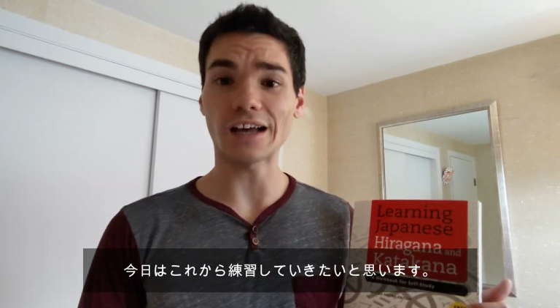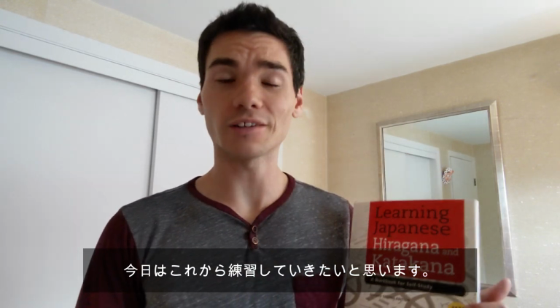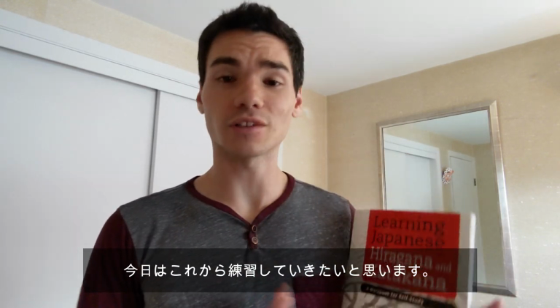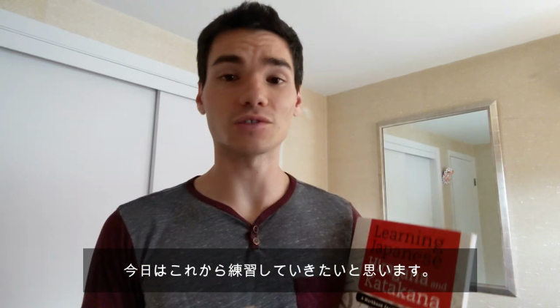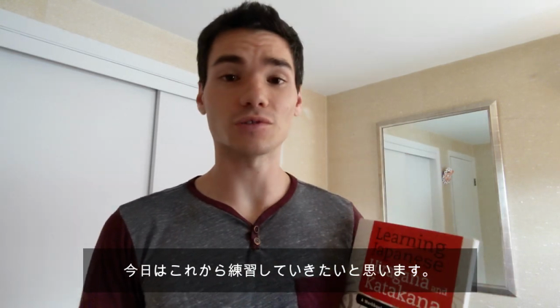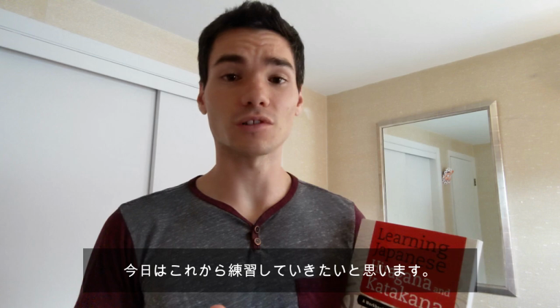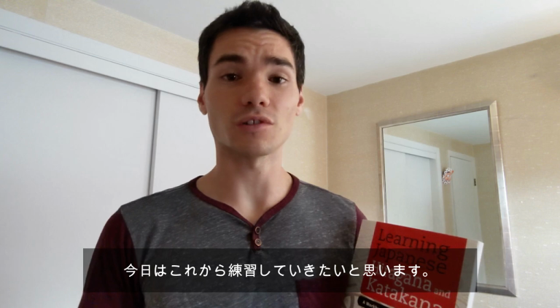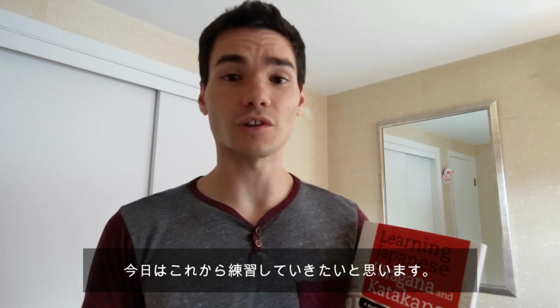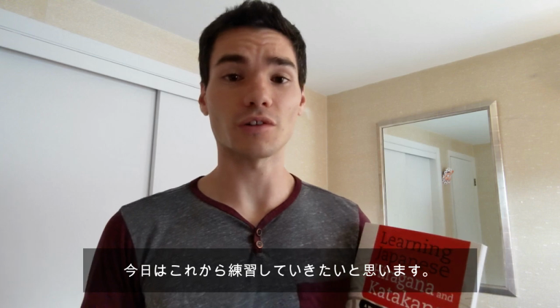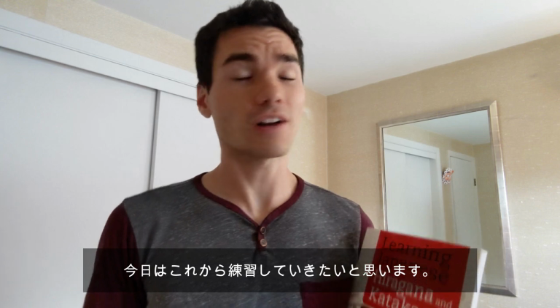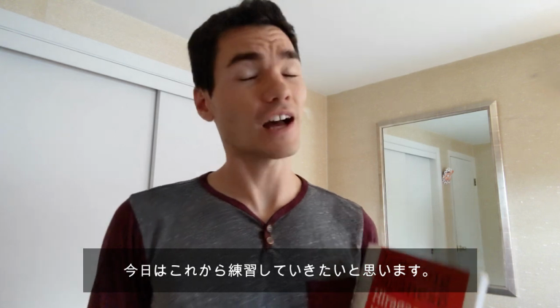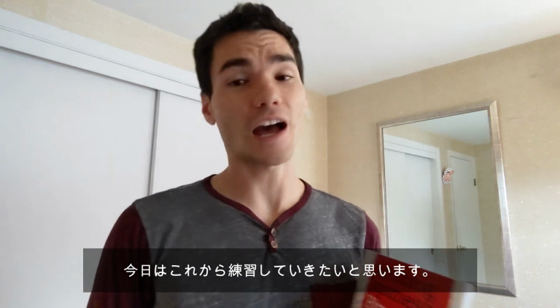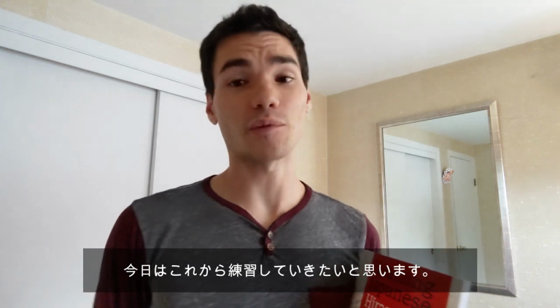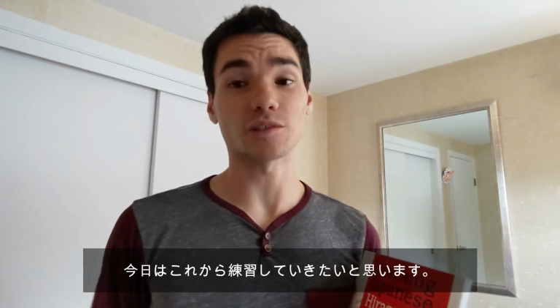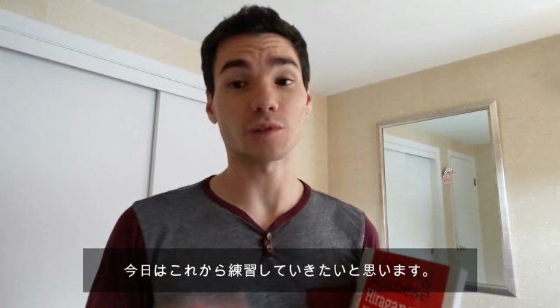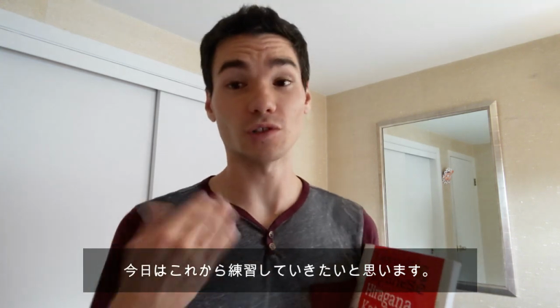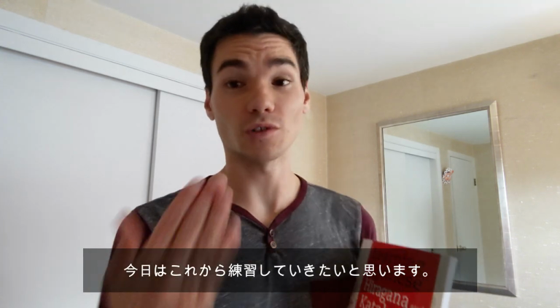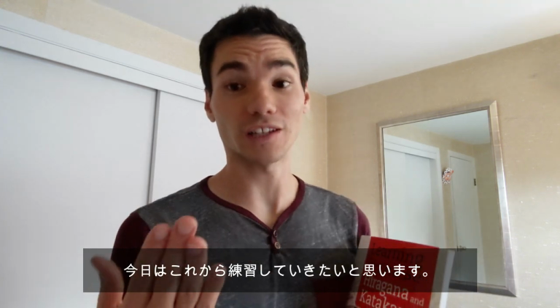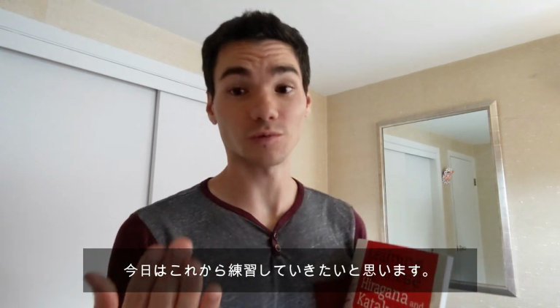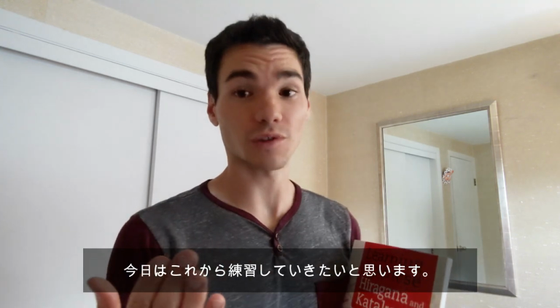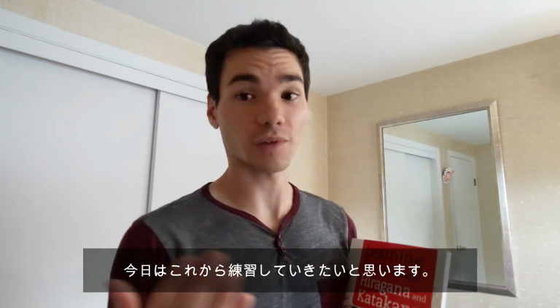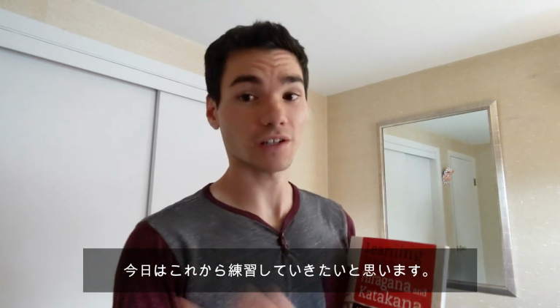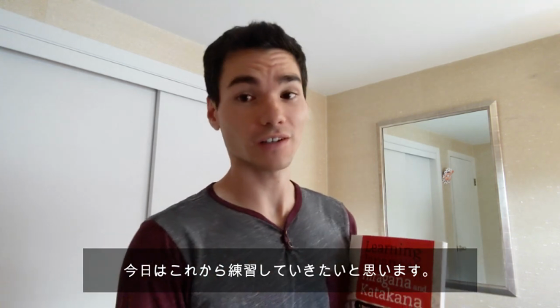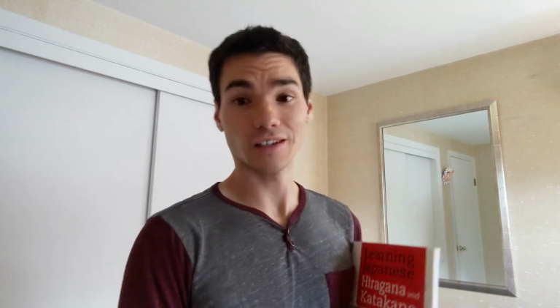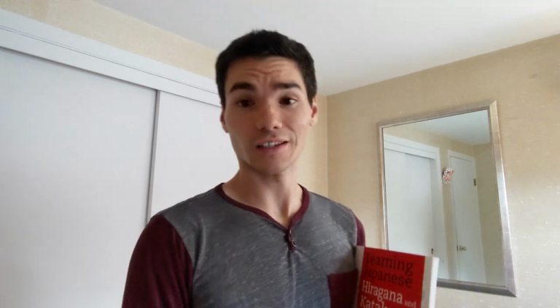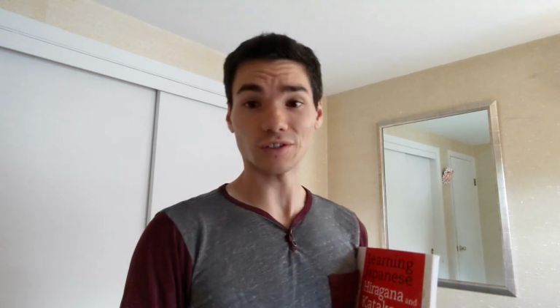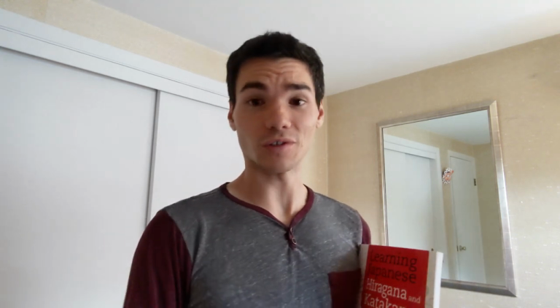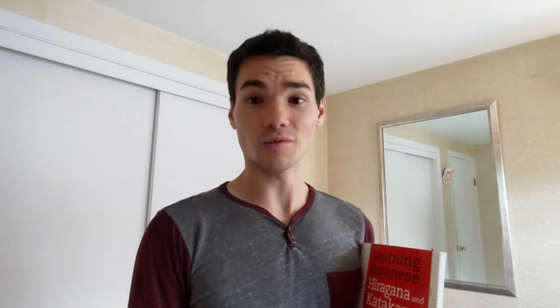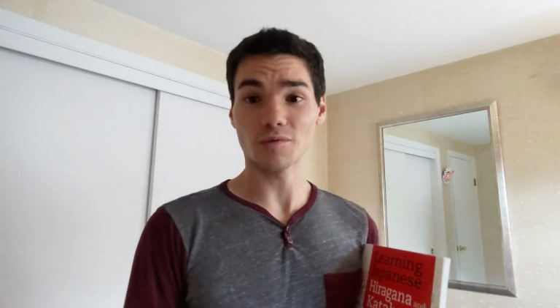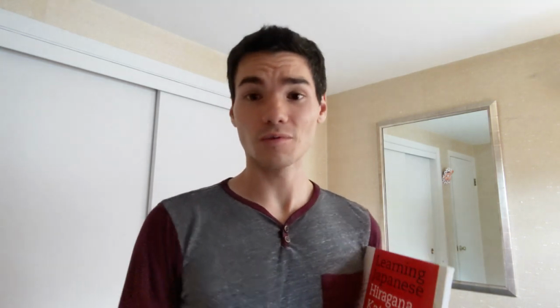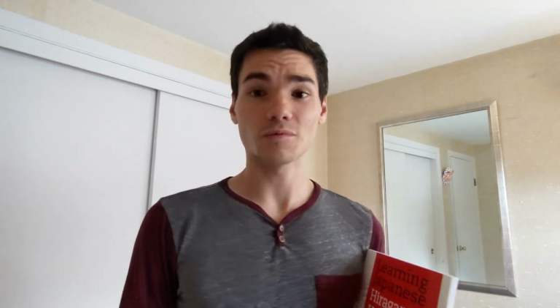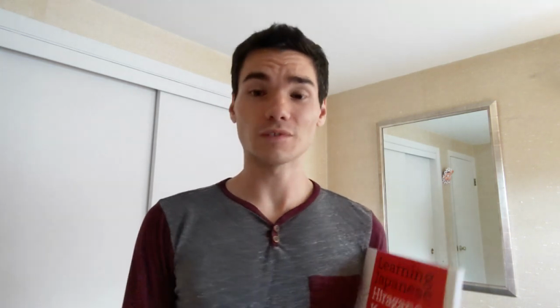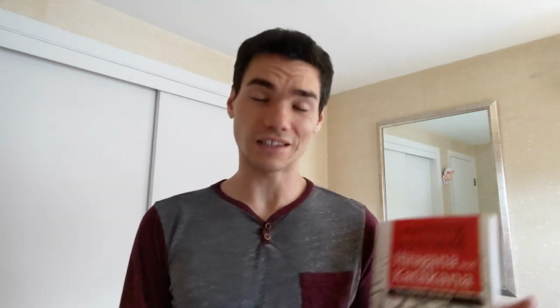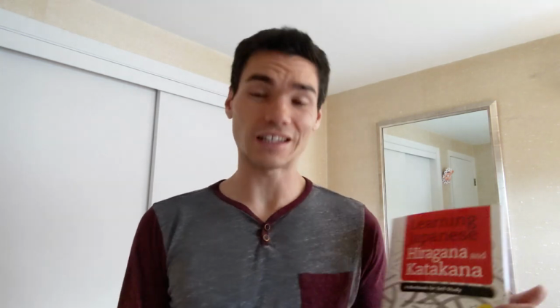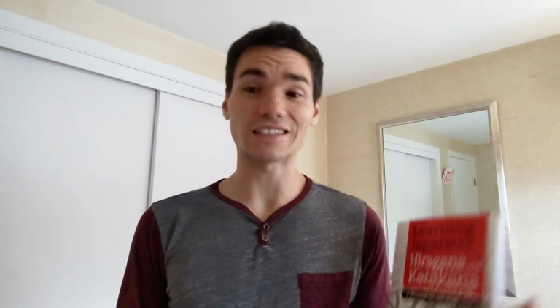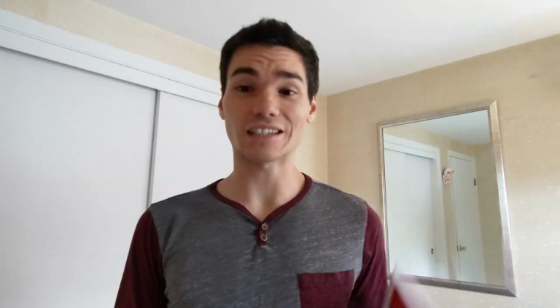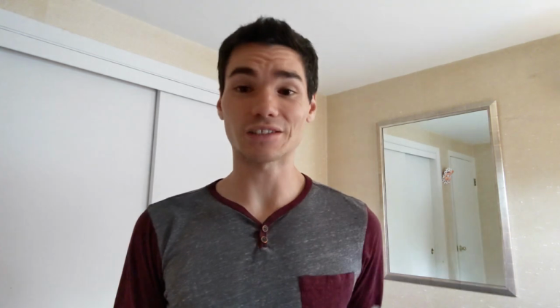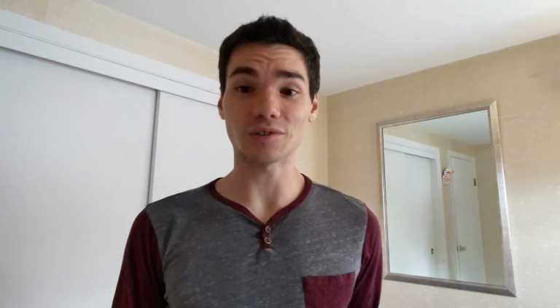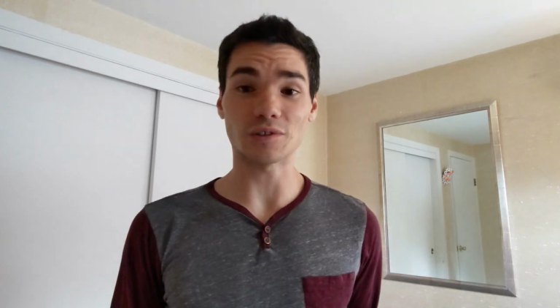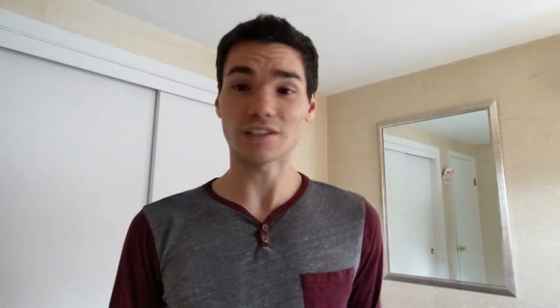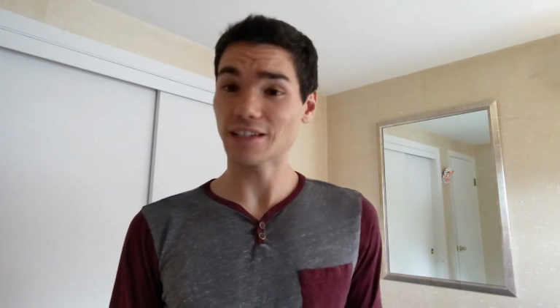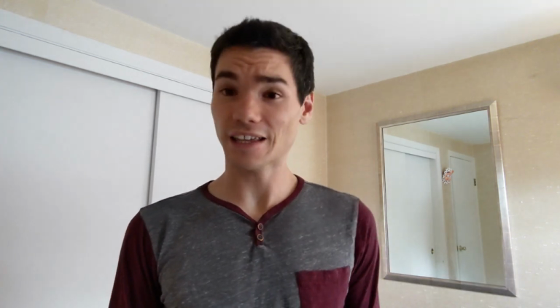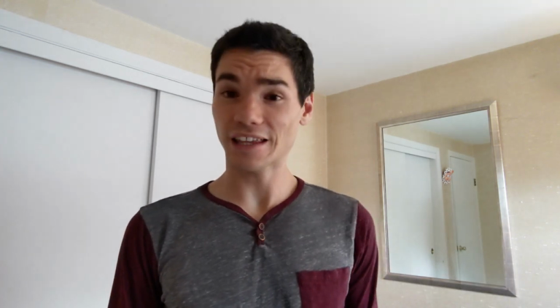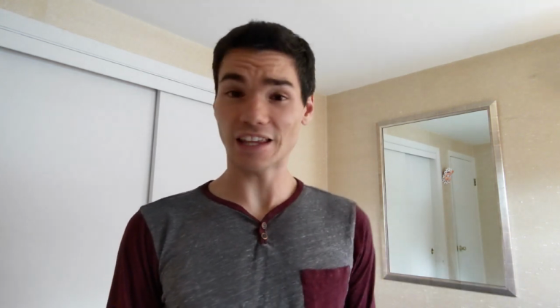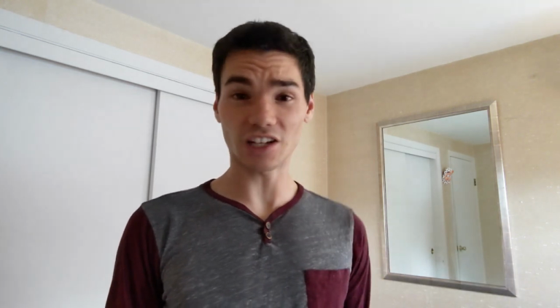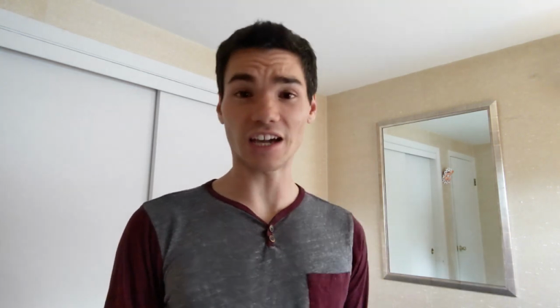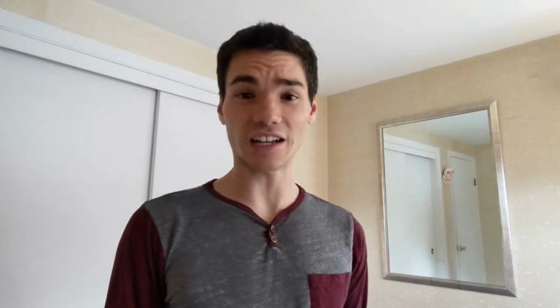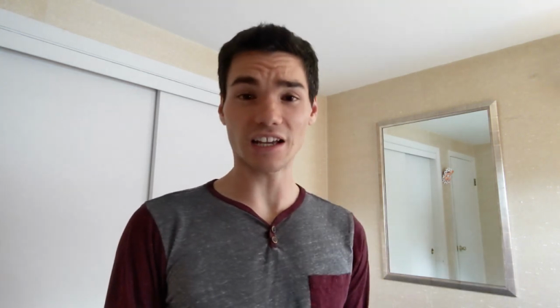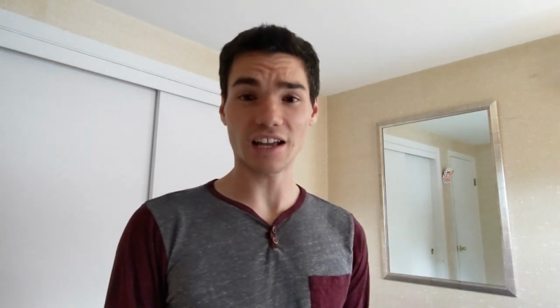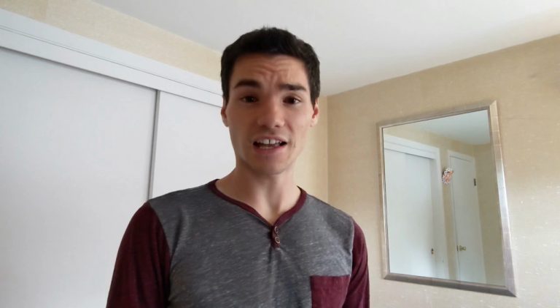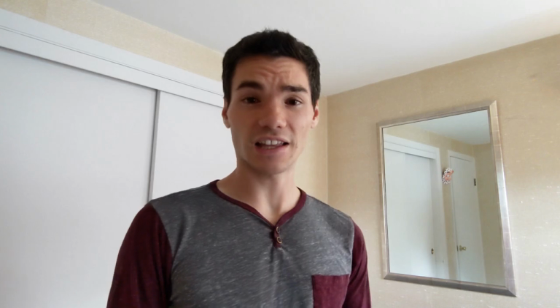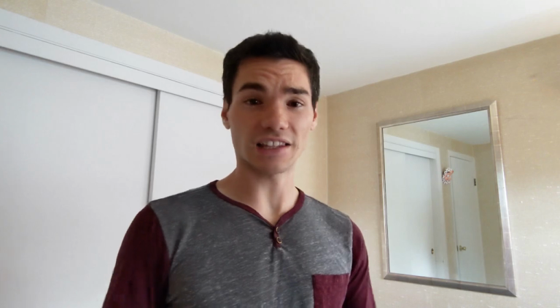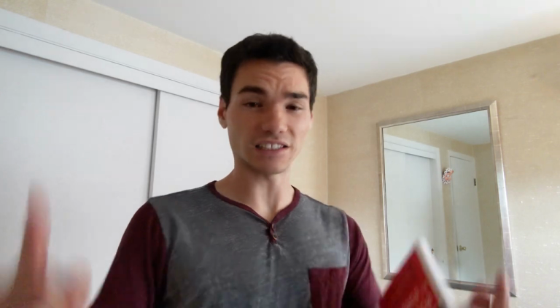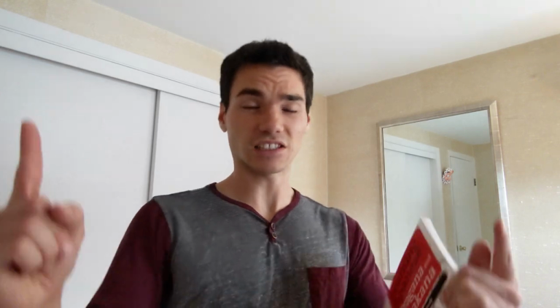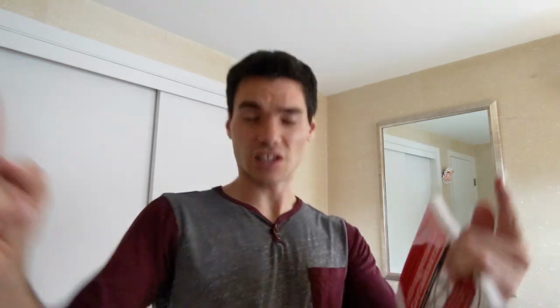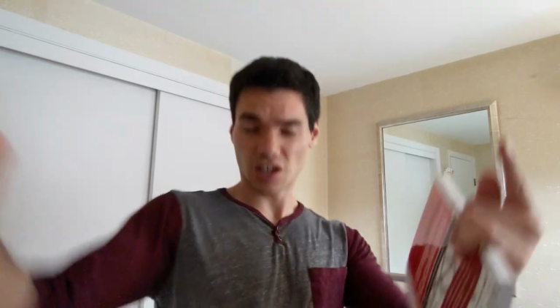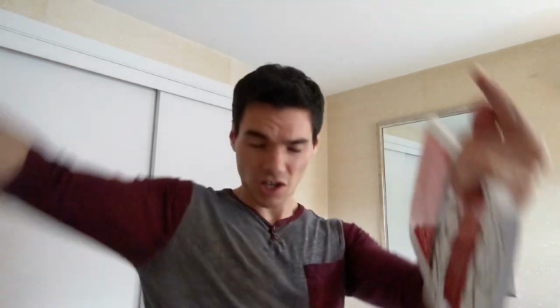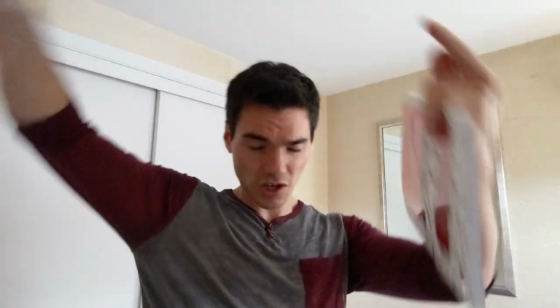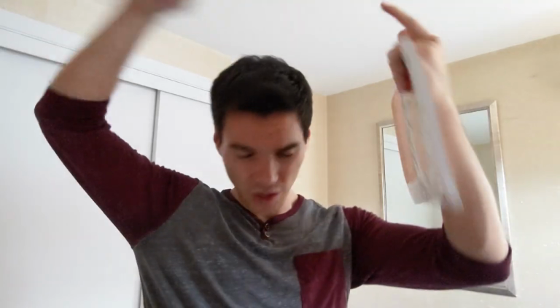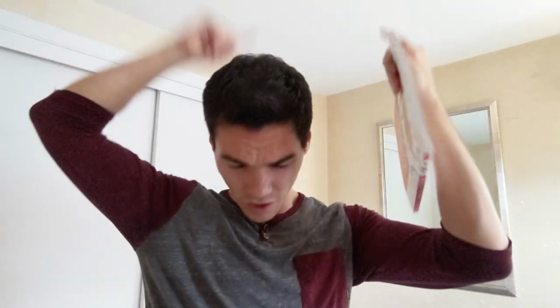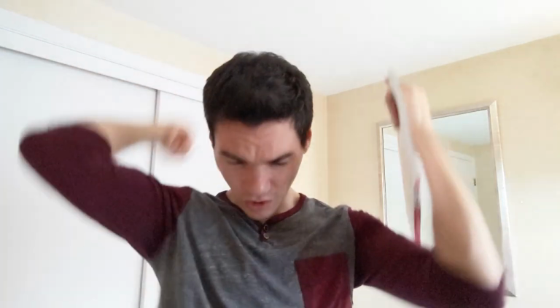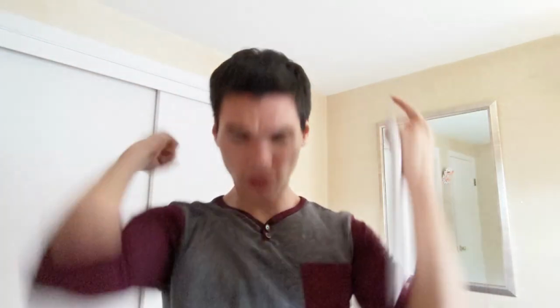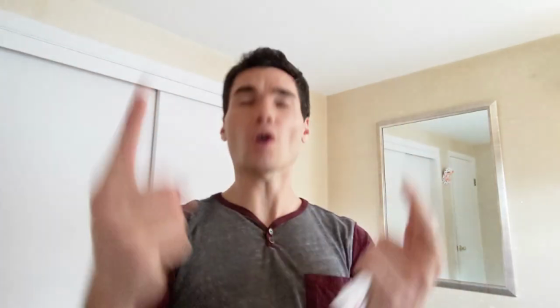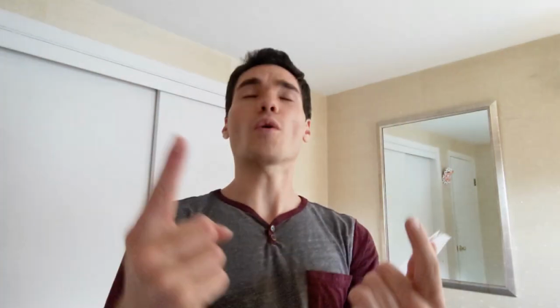I didn't want to do it alone though. I wanted to bring you guys with me. So let's get to it — hiragana, let's go!